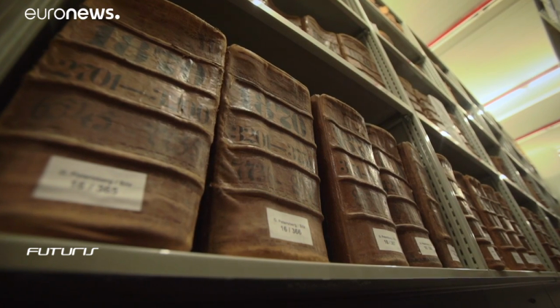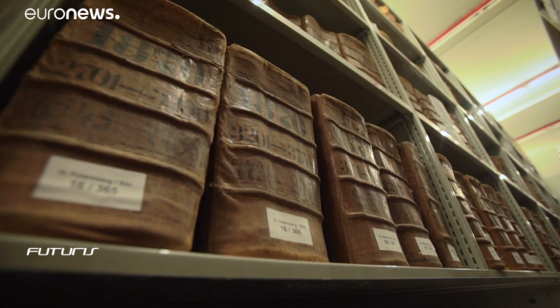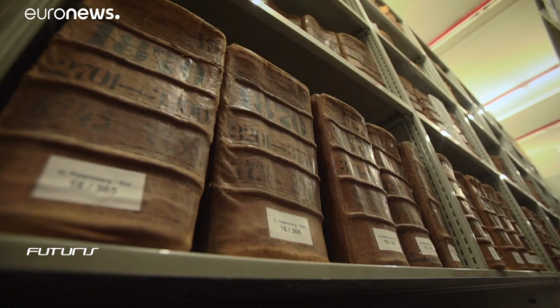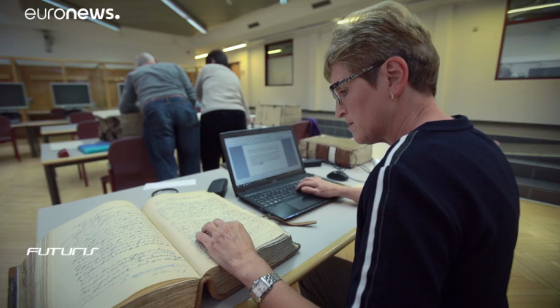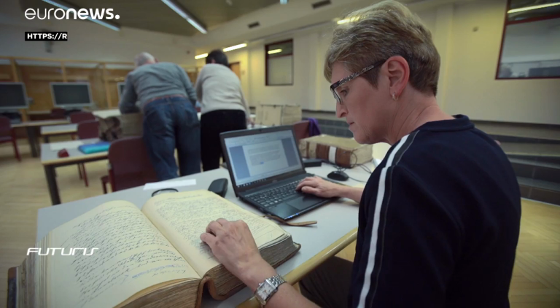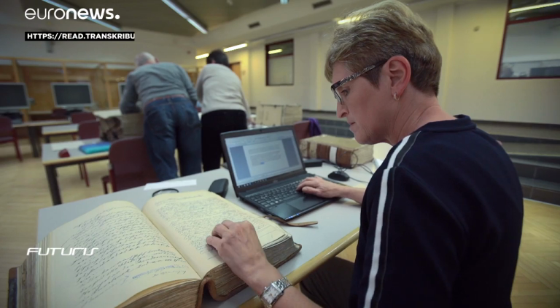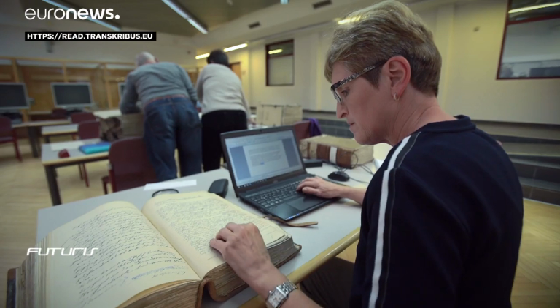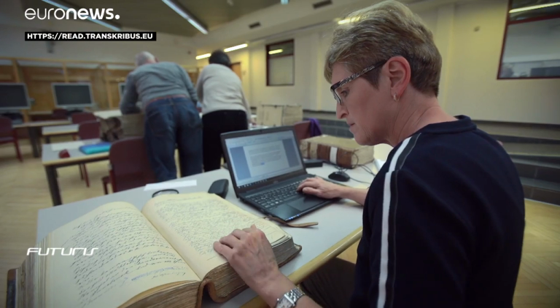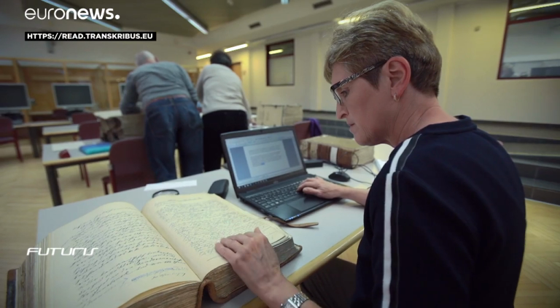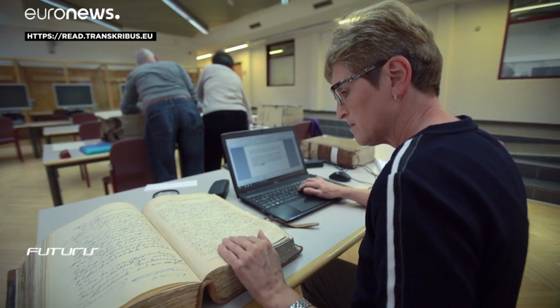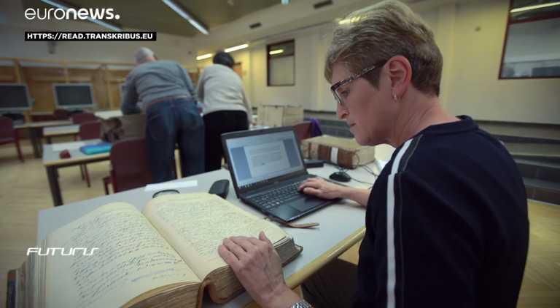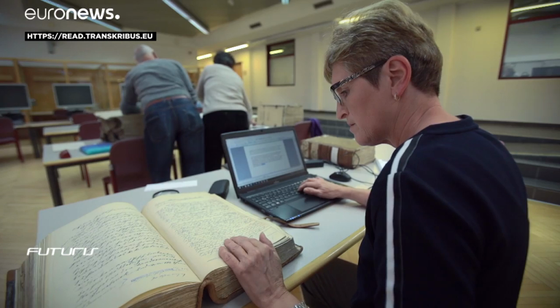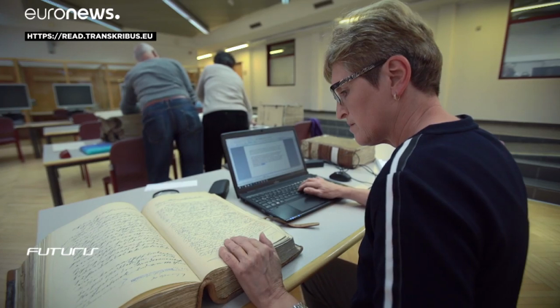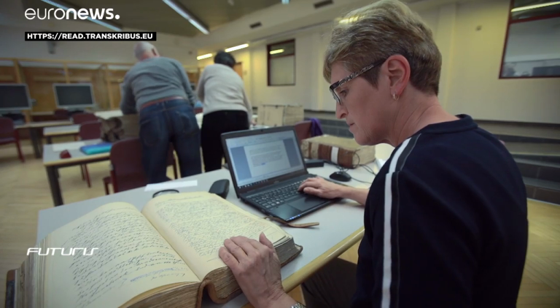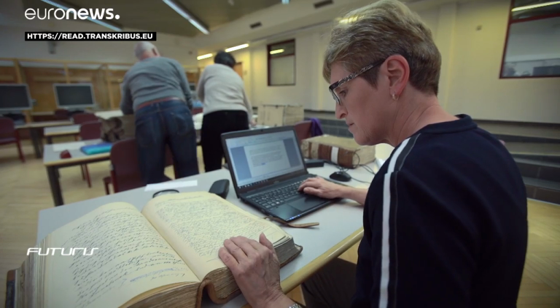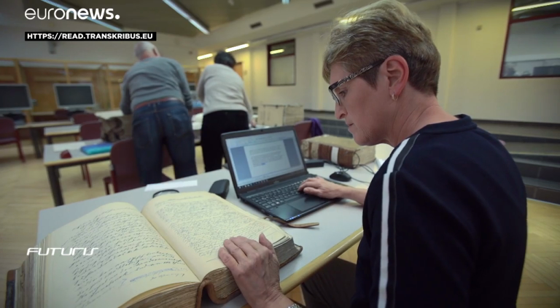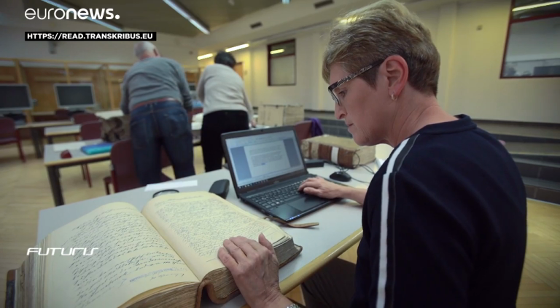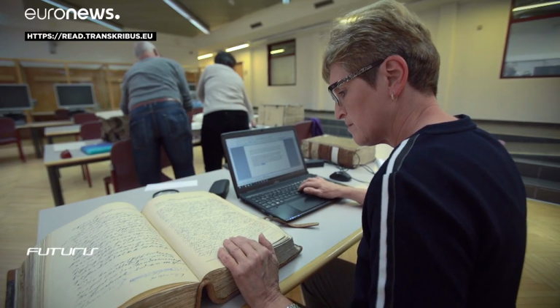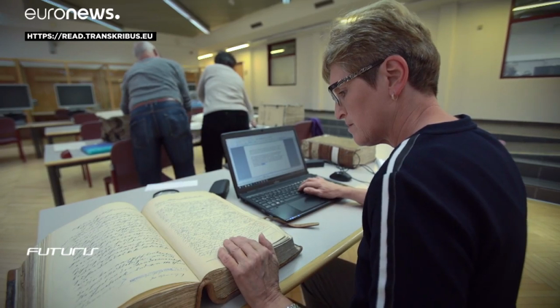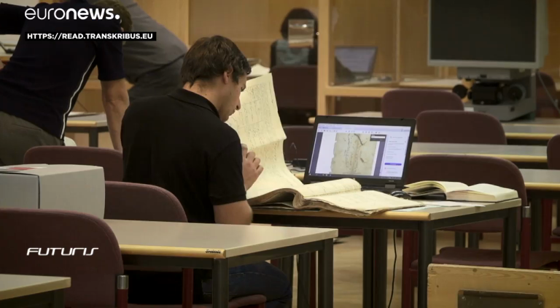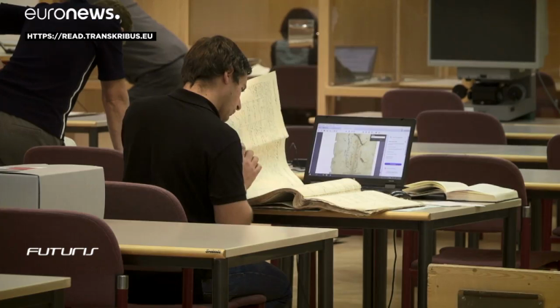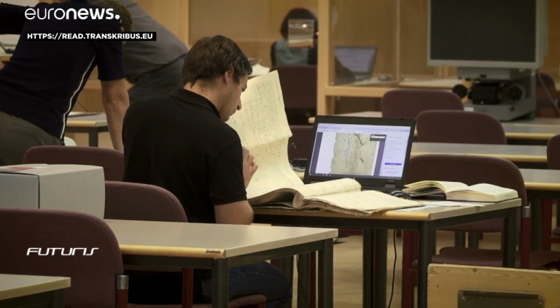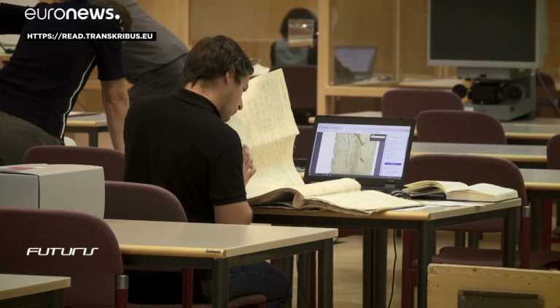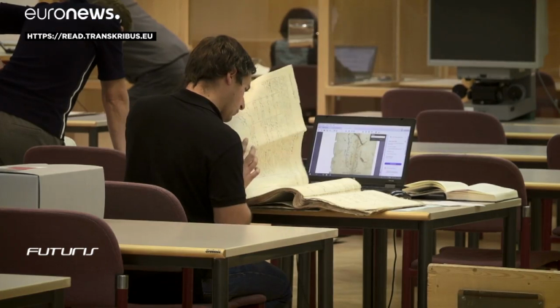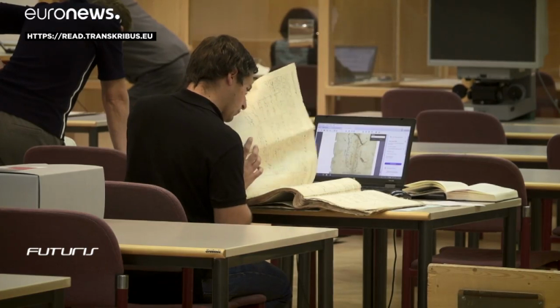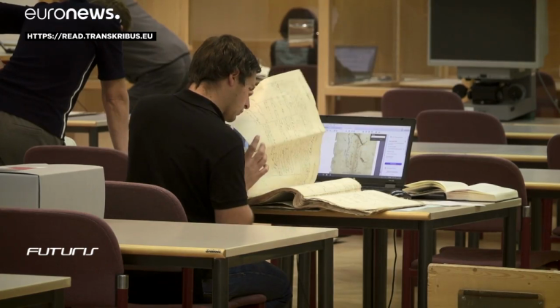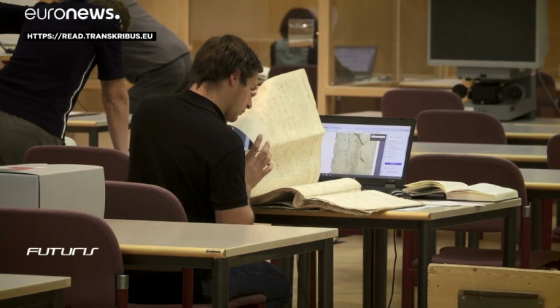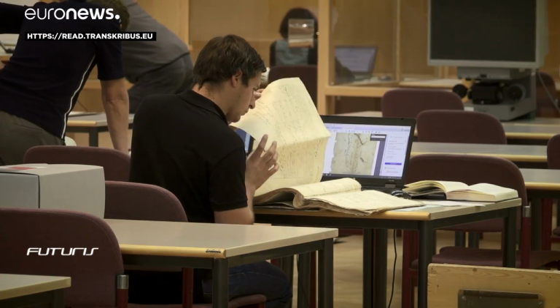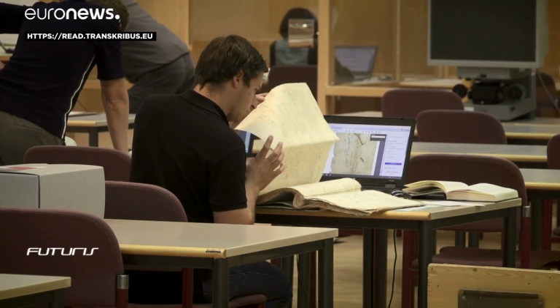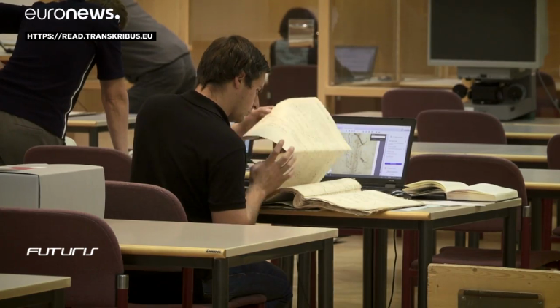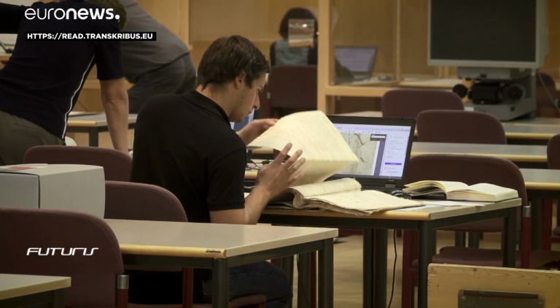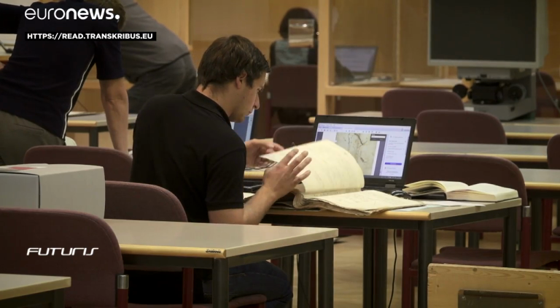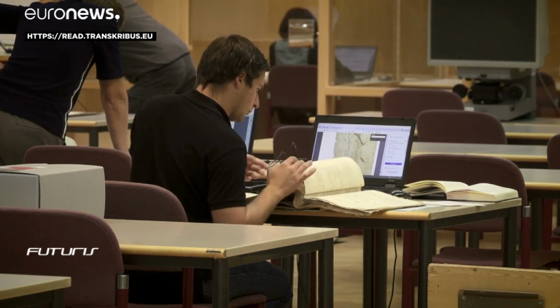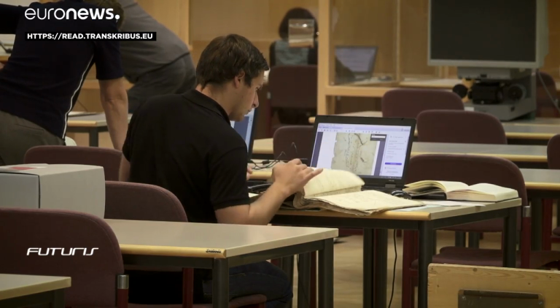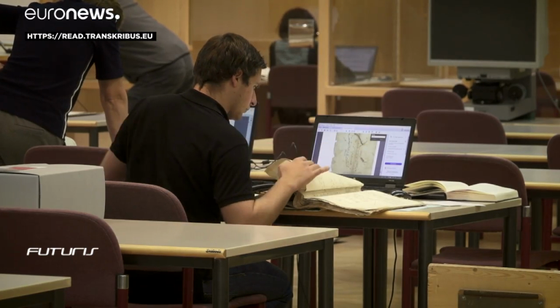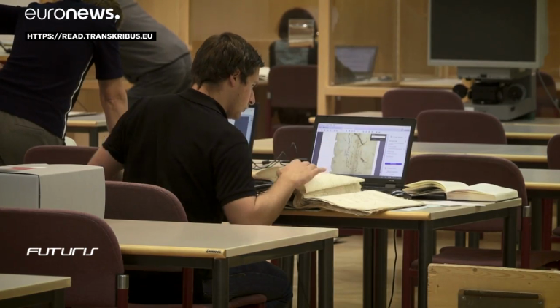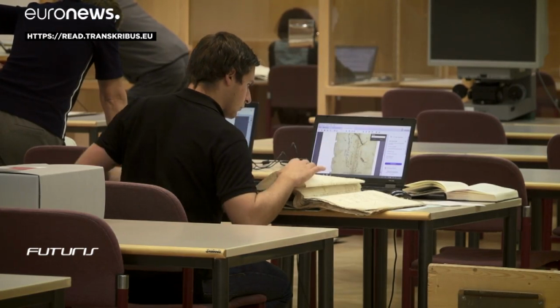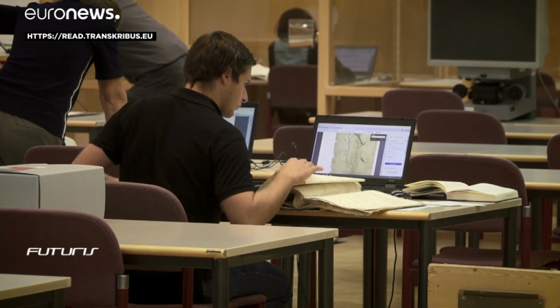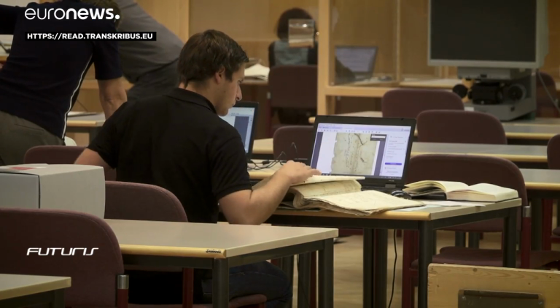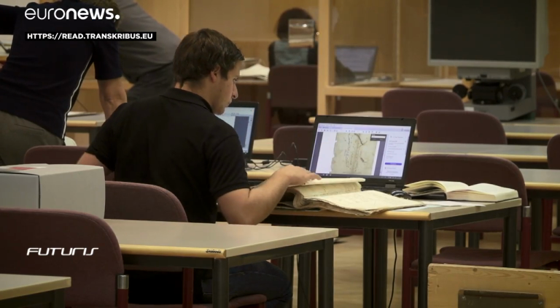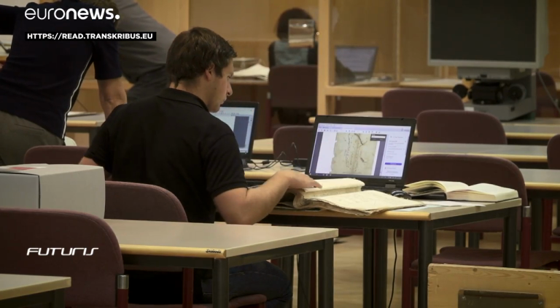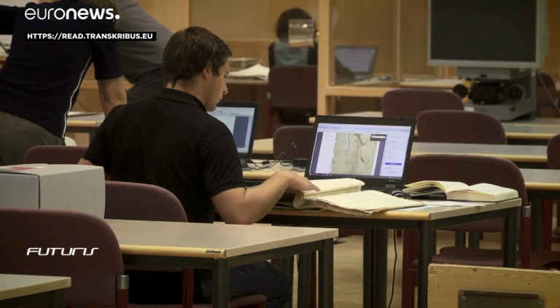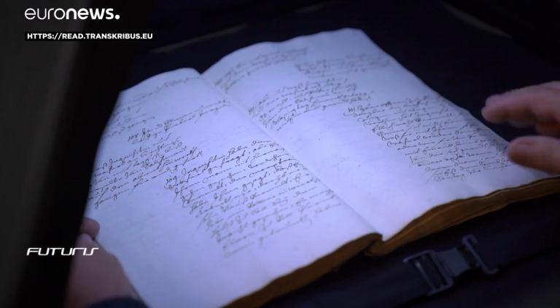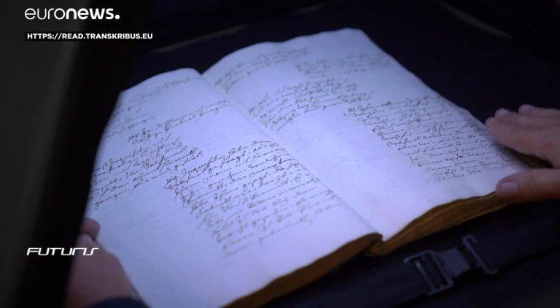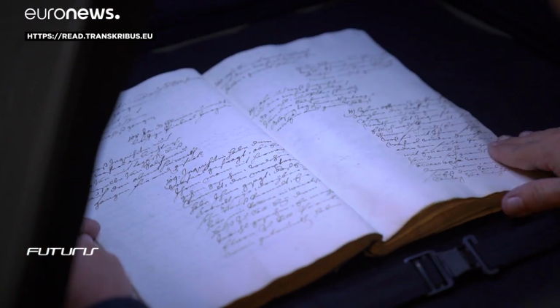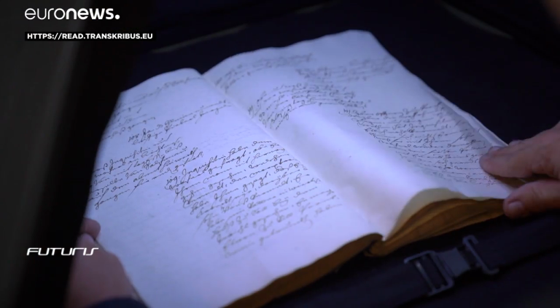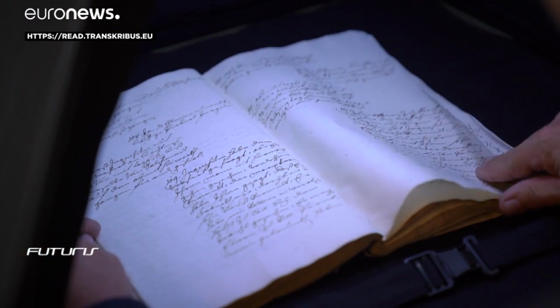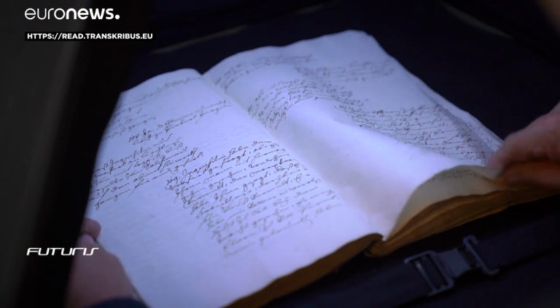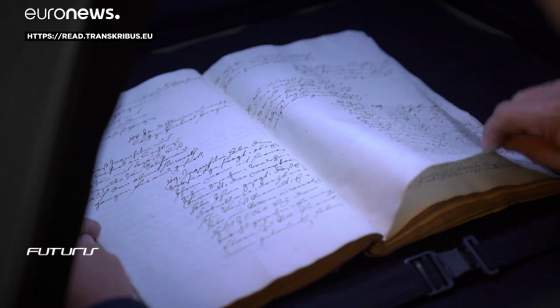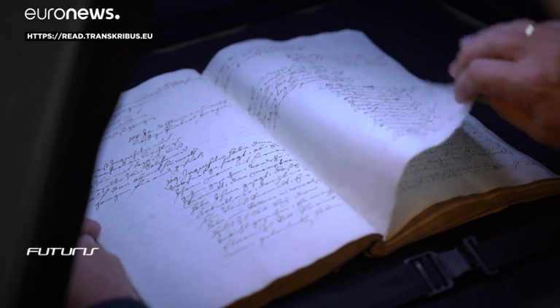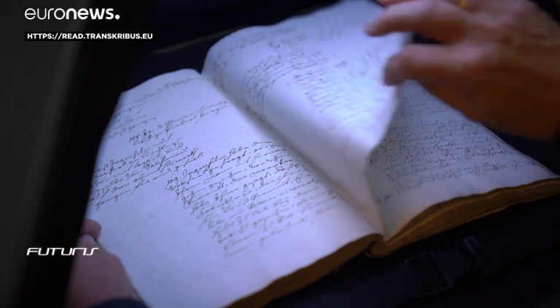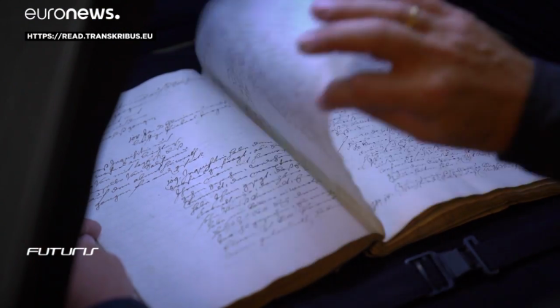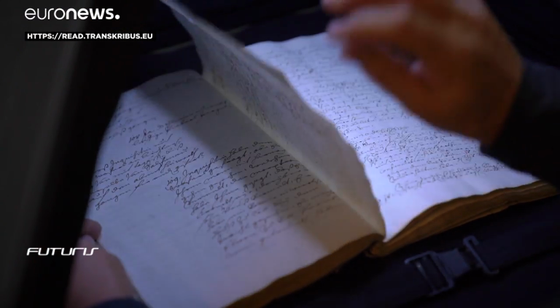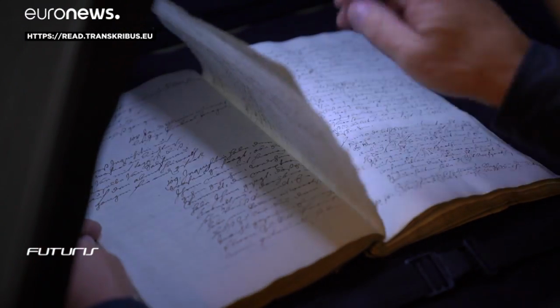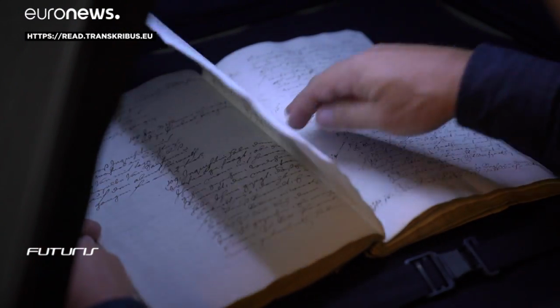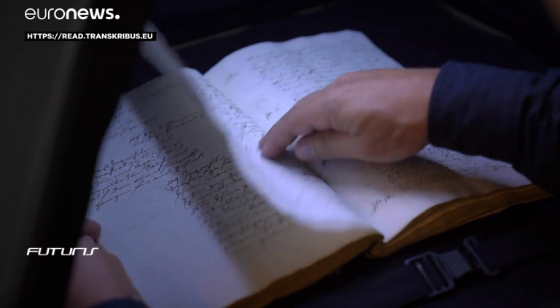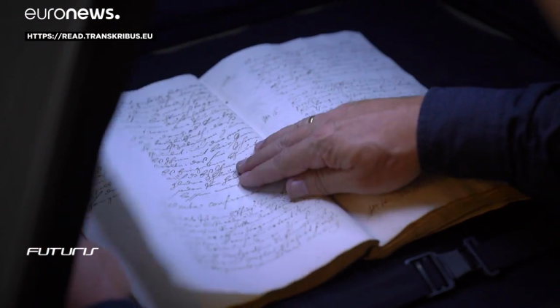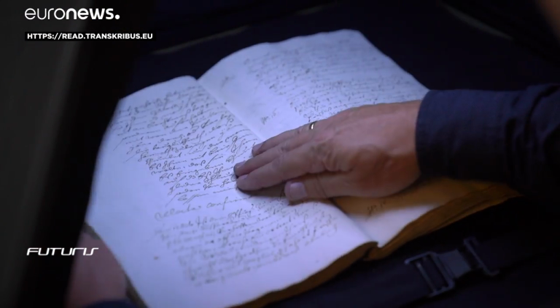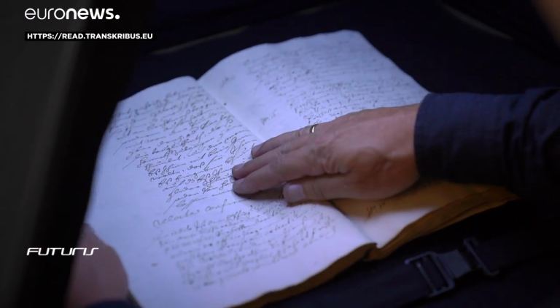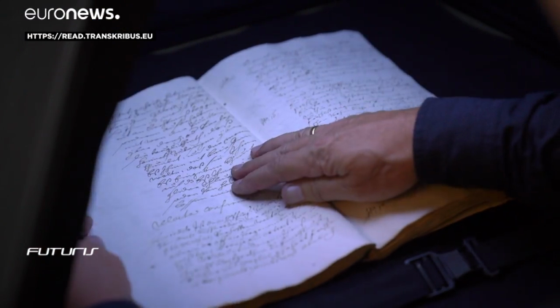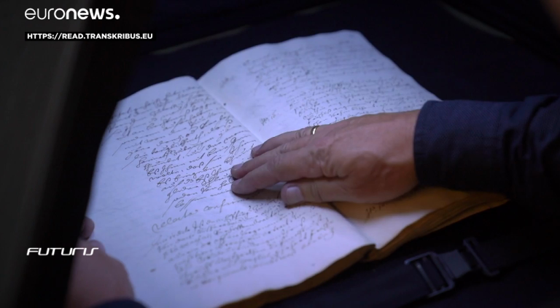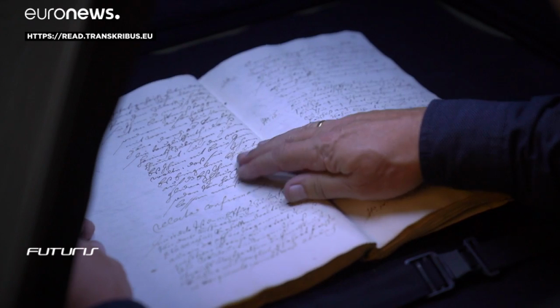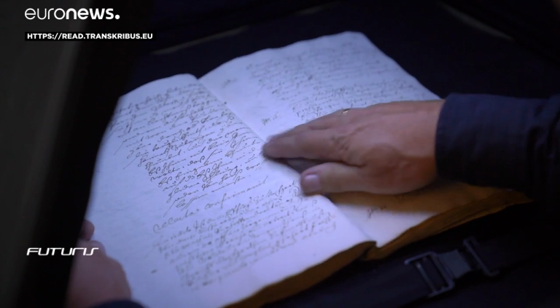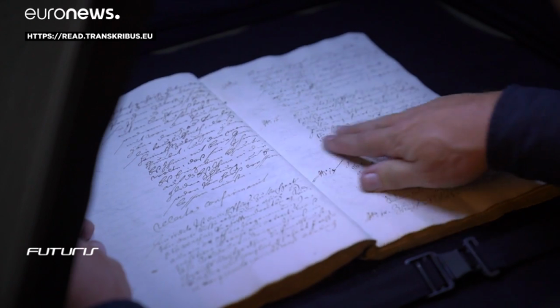You can learn more about the Transcribus system on its website or by the link shown on your screen.